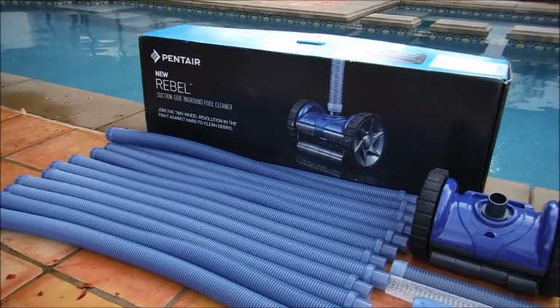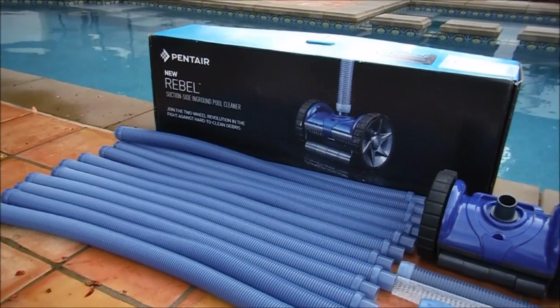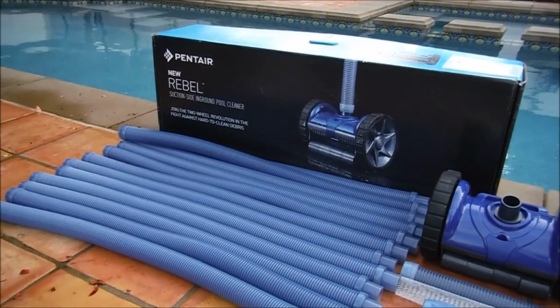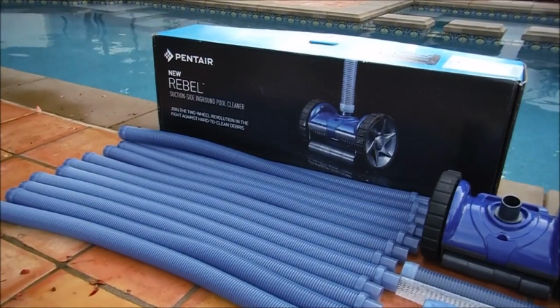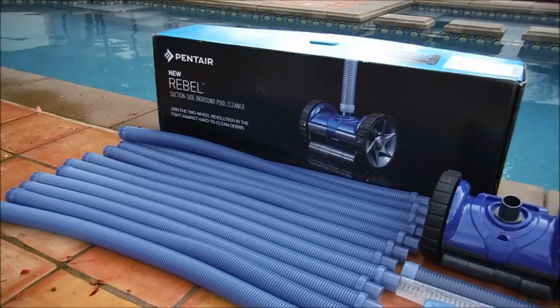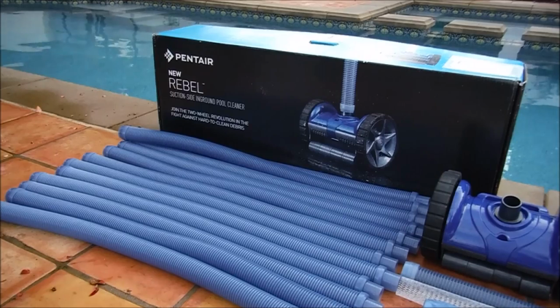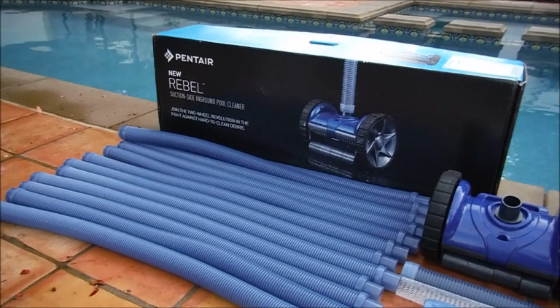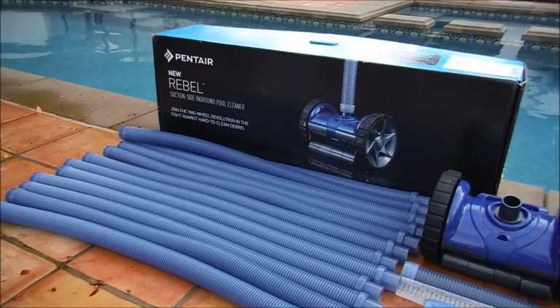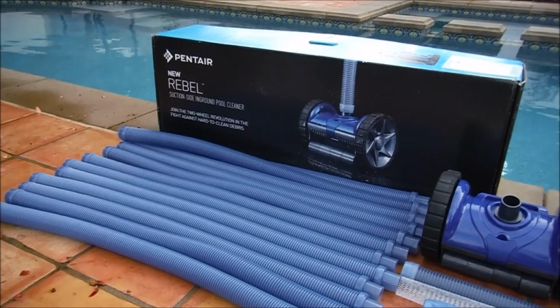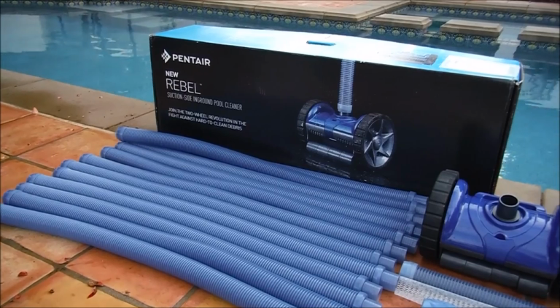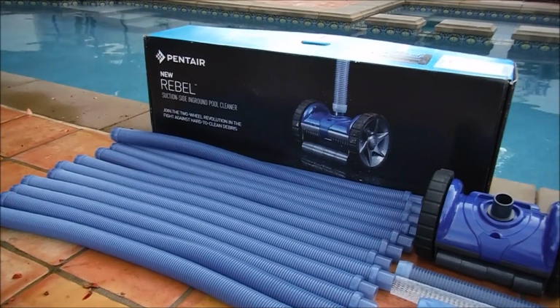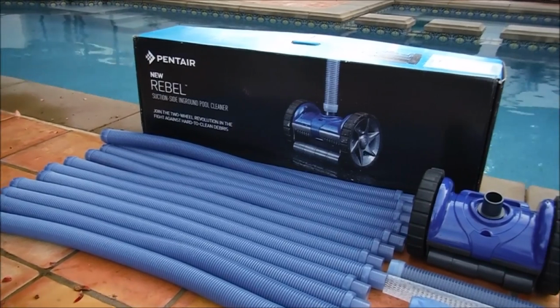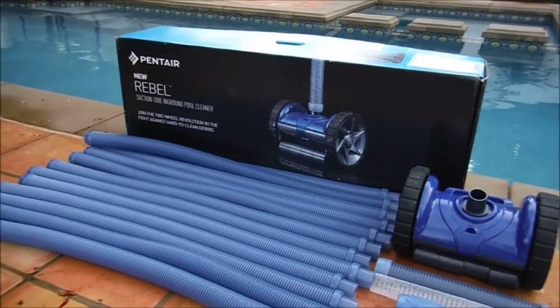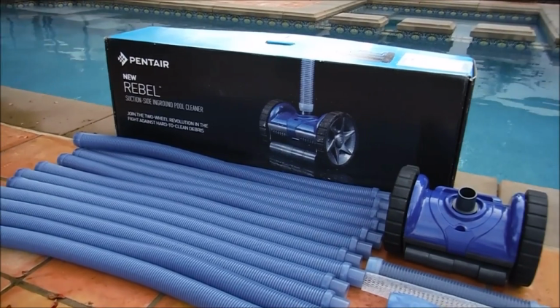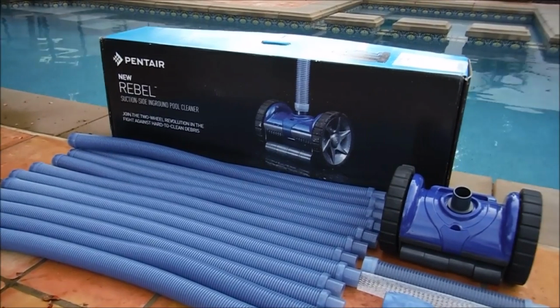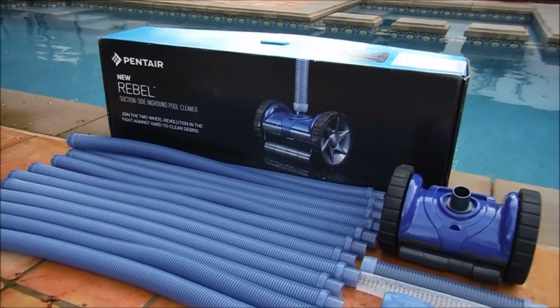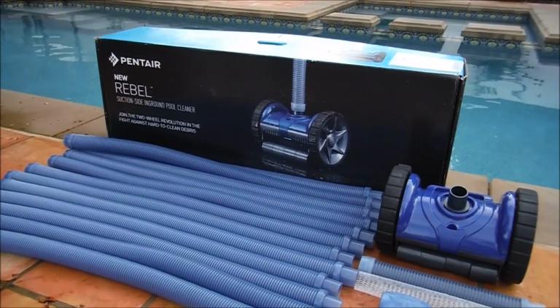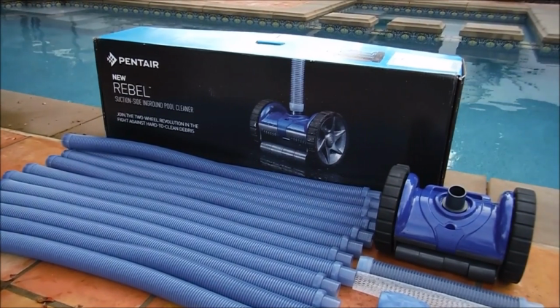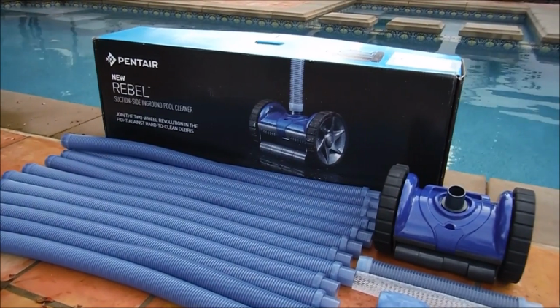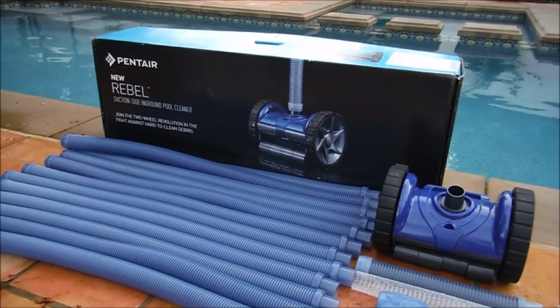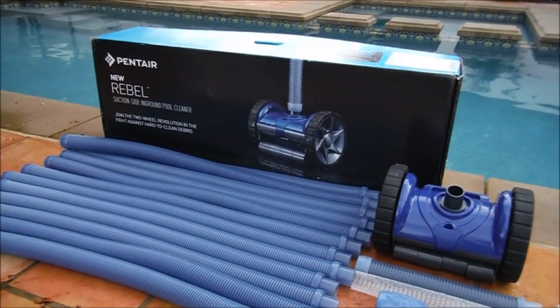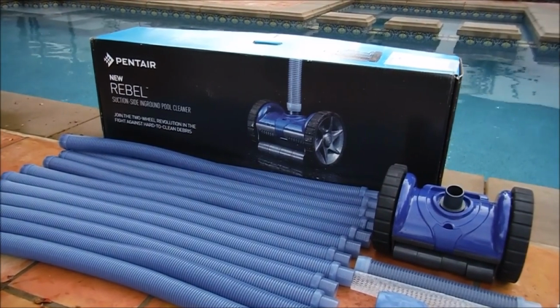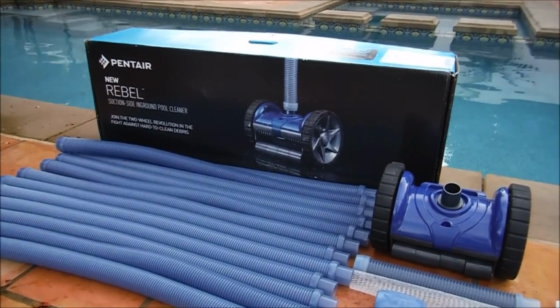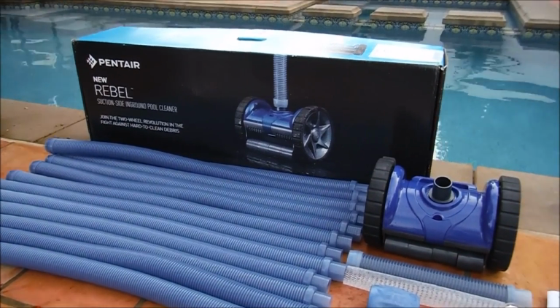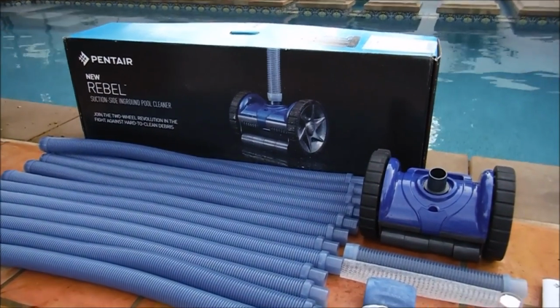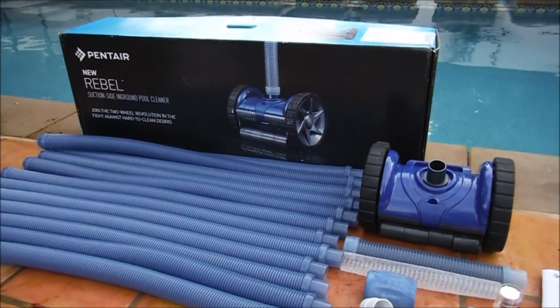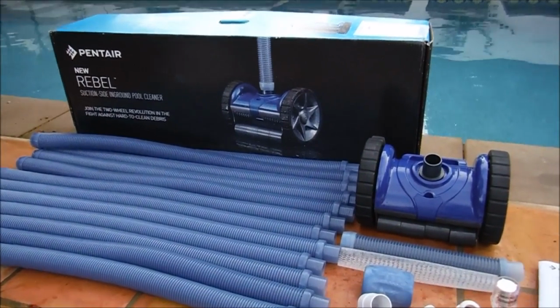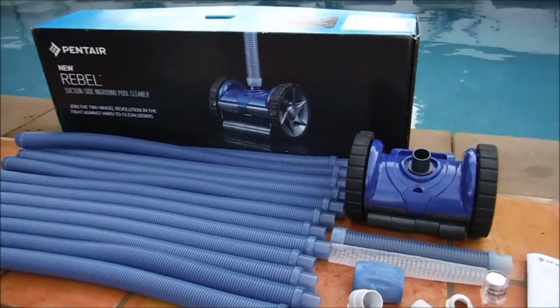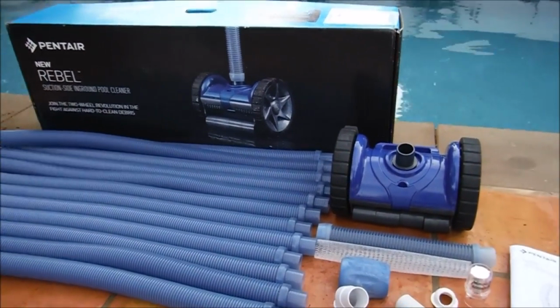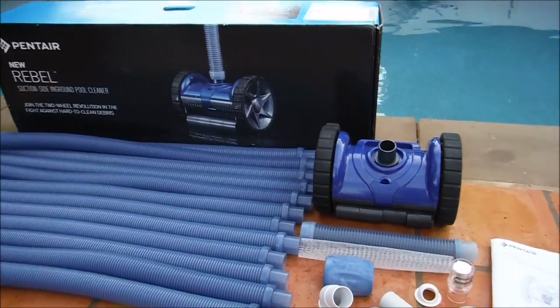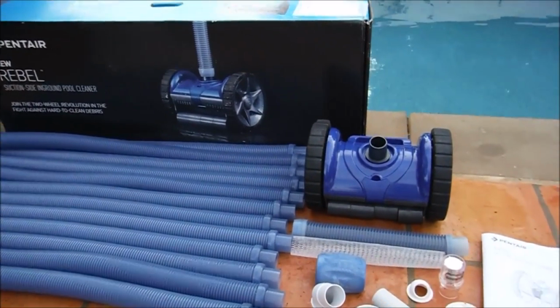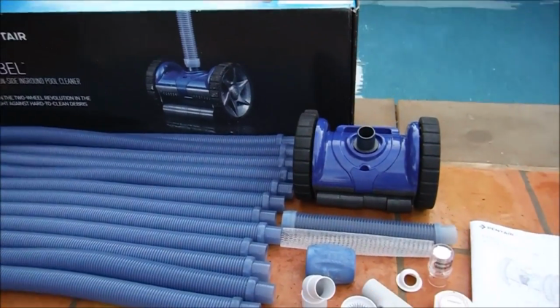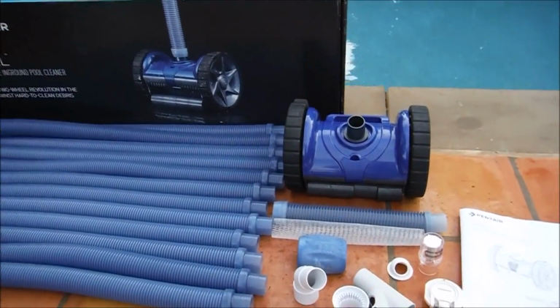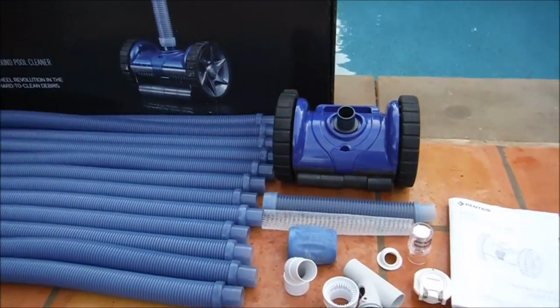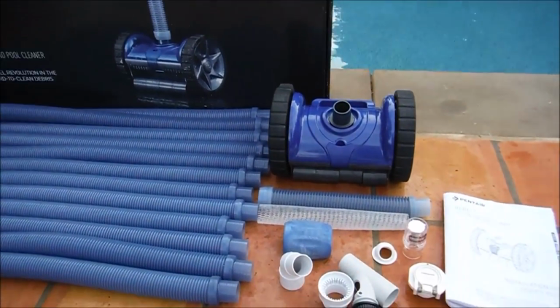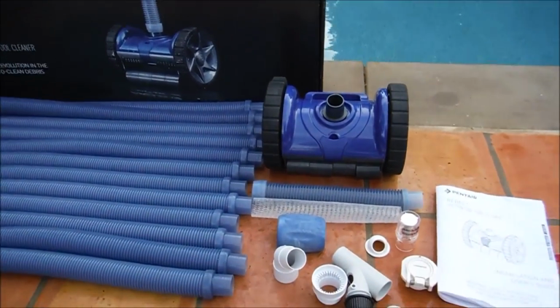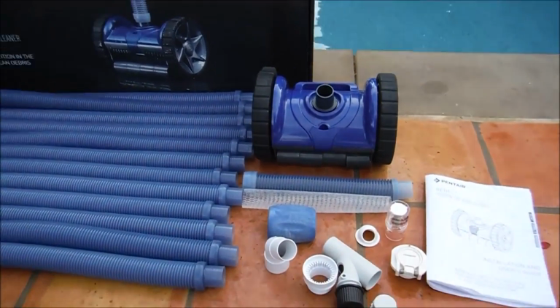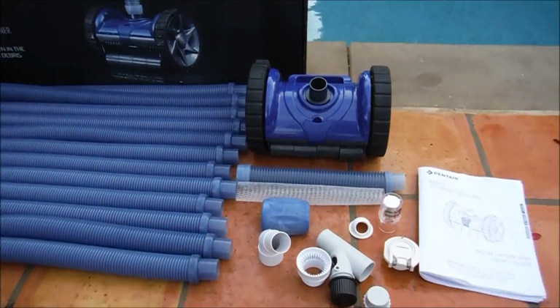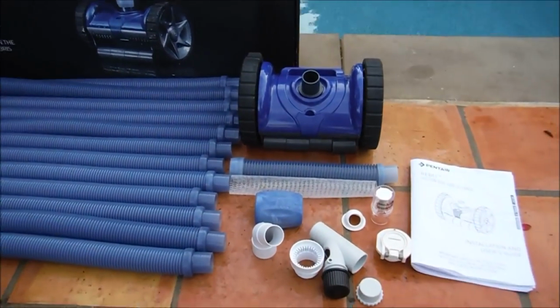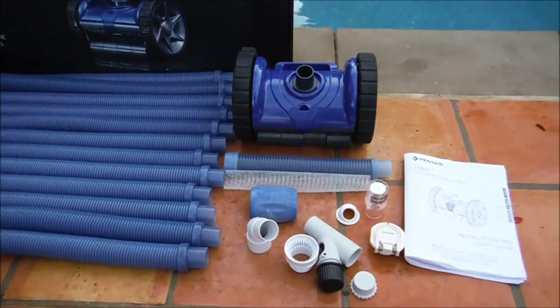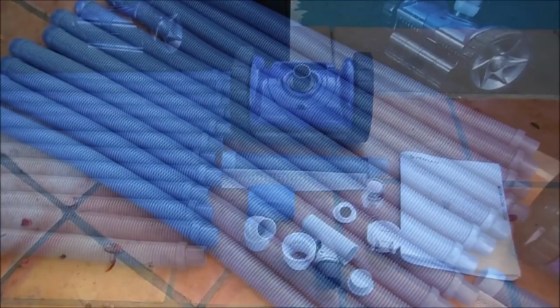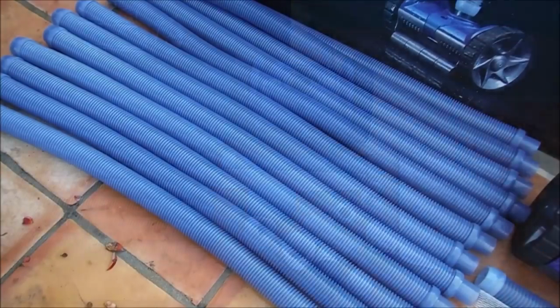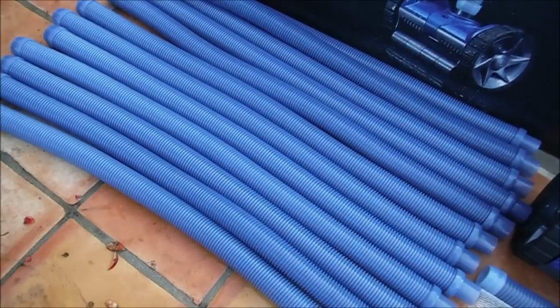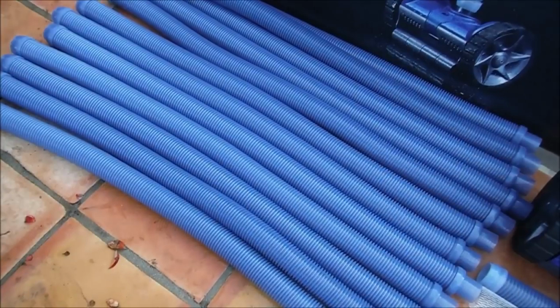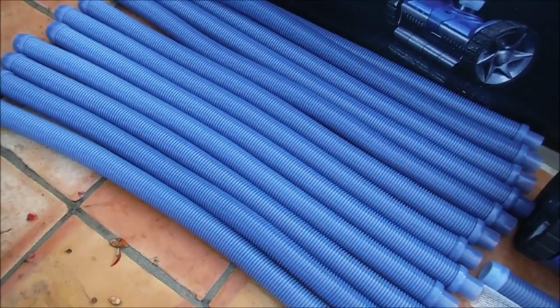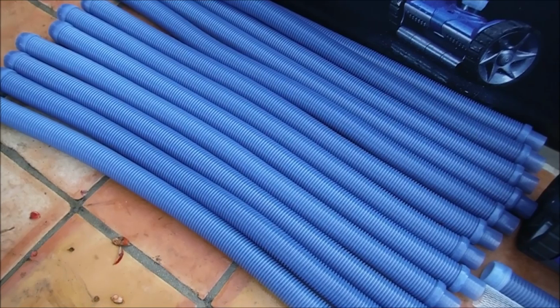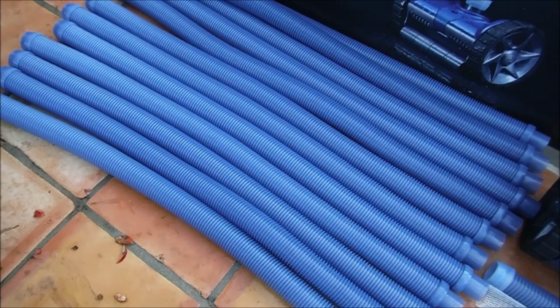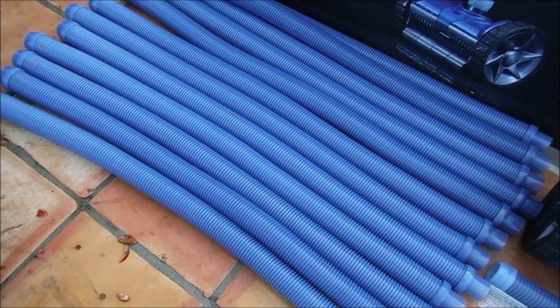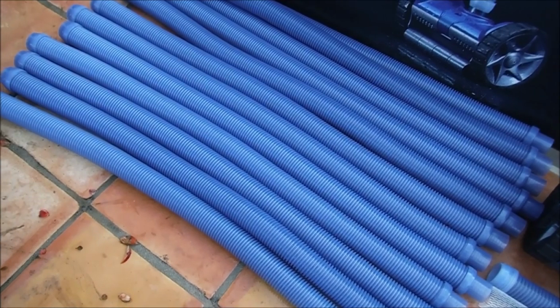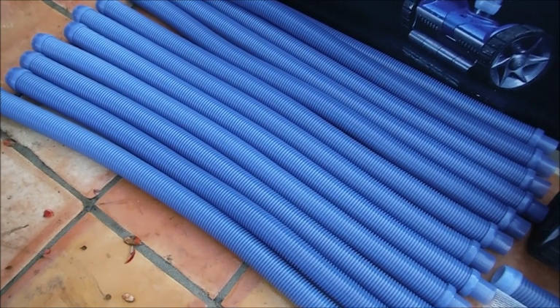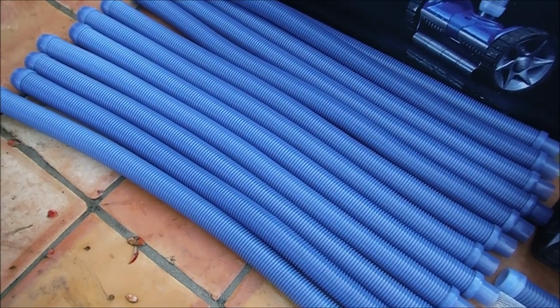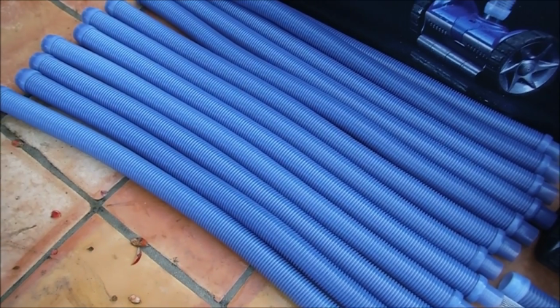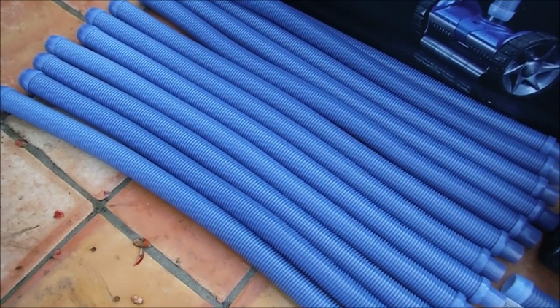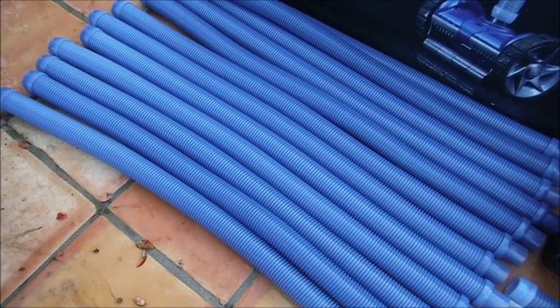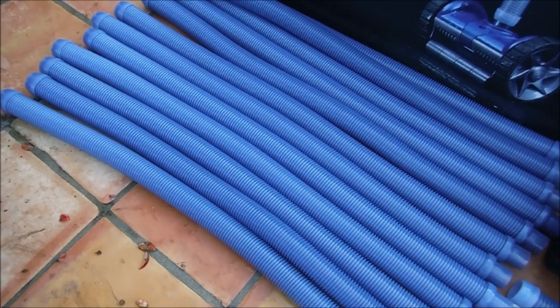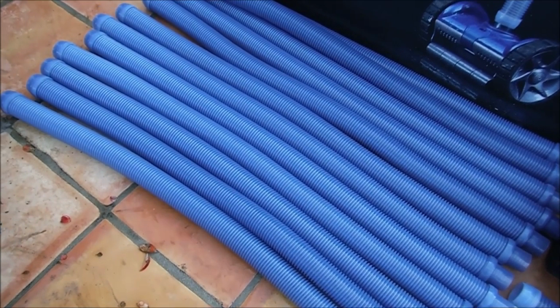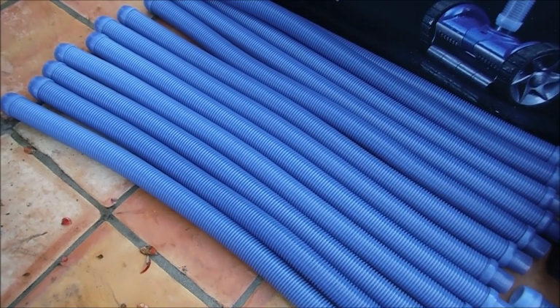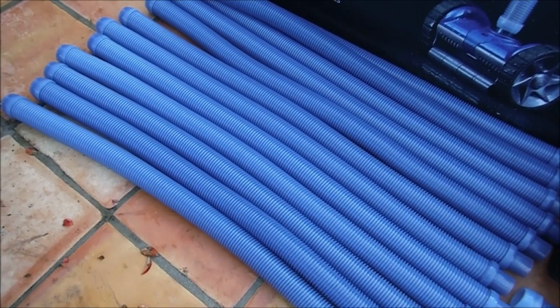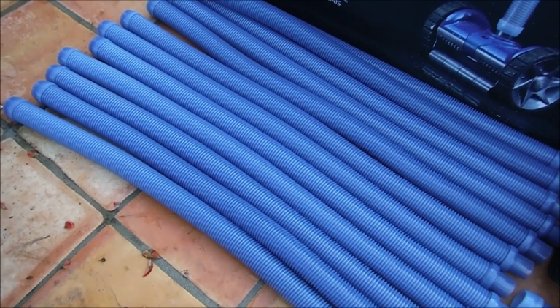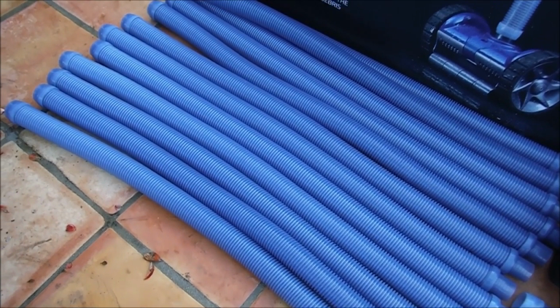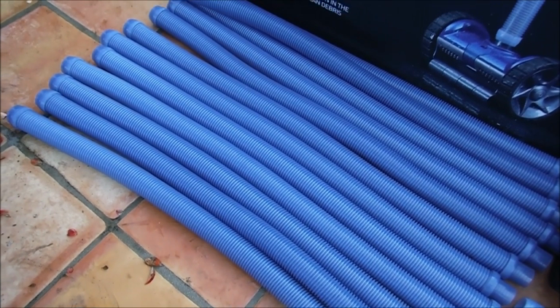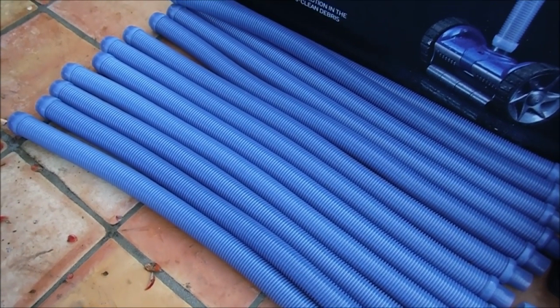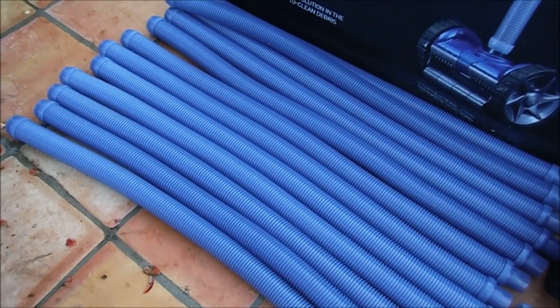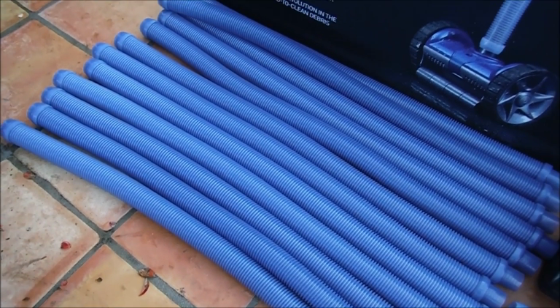Inside the box is the cleaner itself, all the hoses, and all the parts you're going to need to install the cleaner with. The Pentair Rebel comes with 12 one-meter hoses.